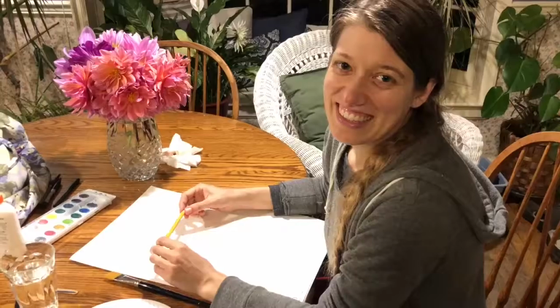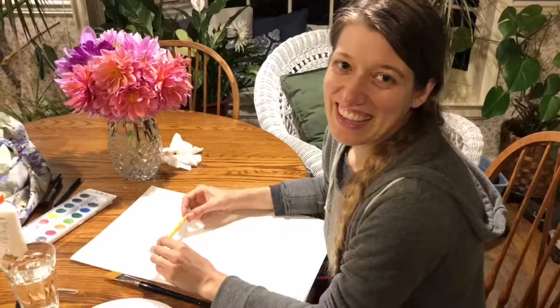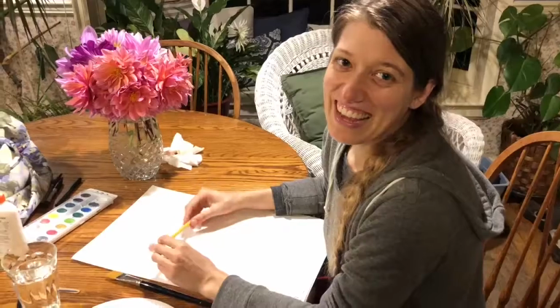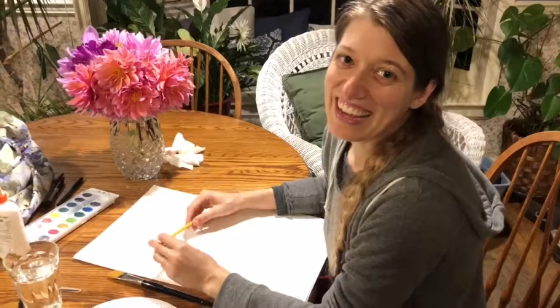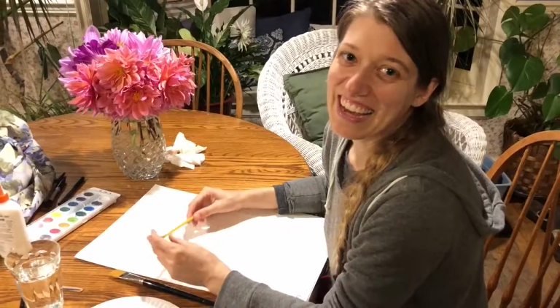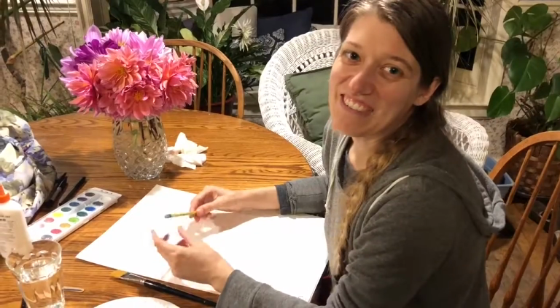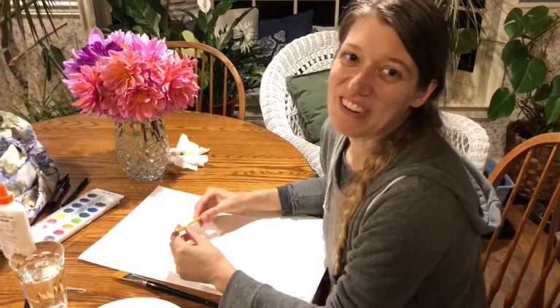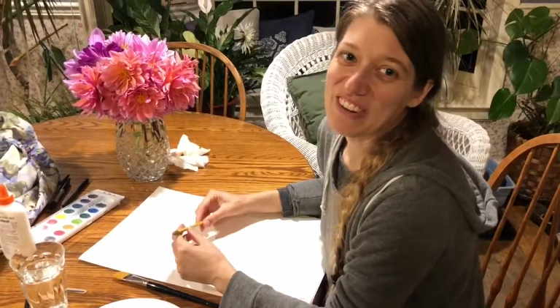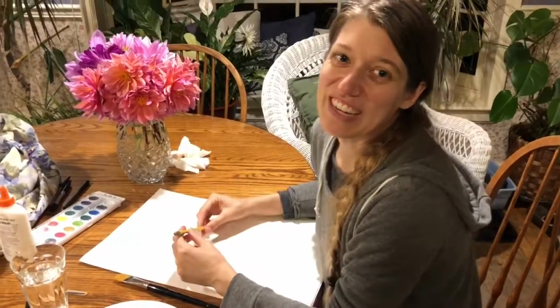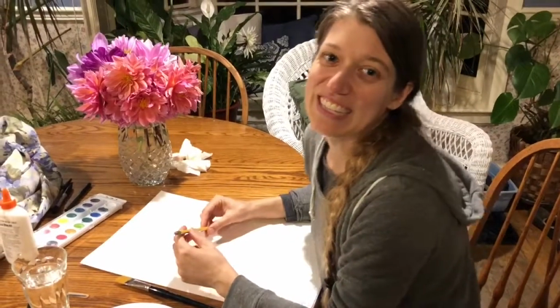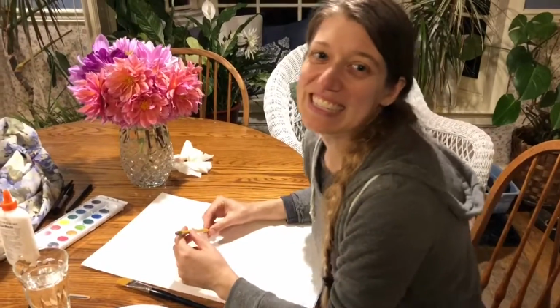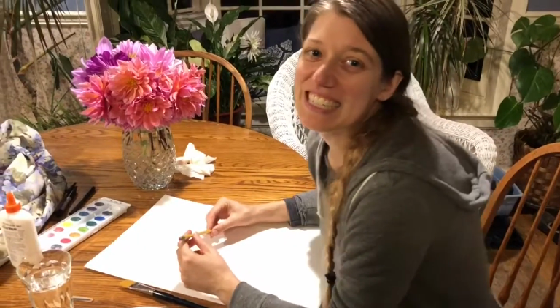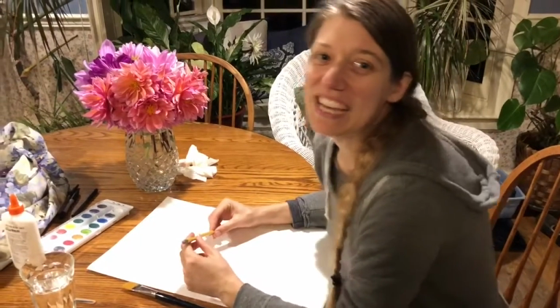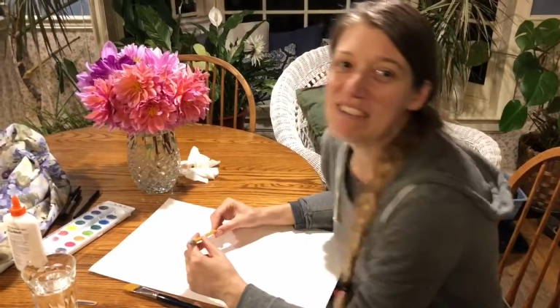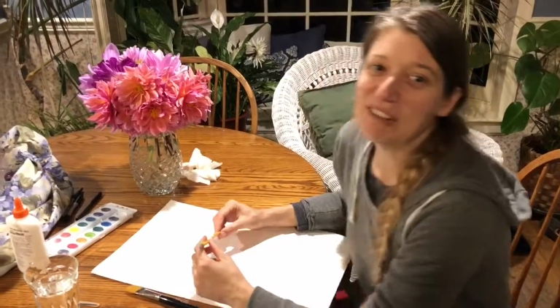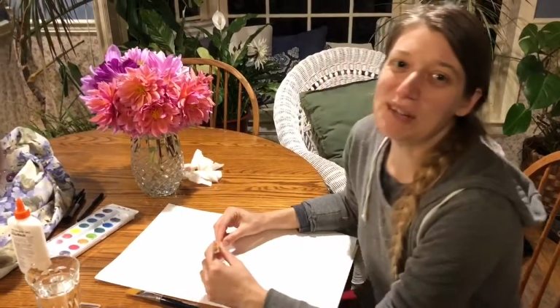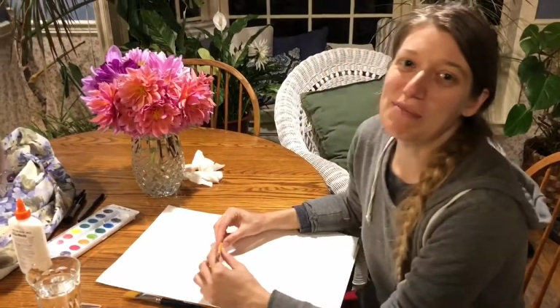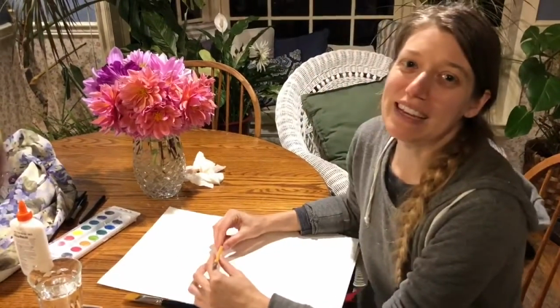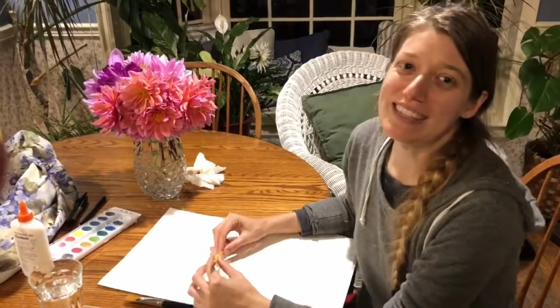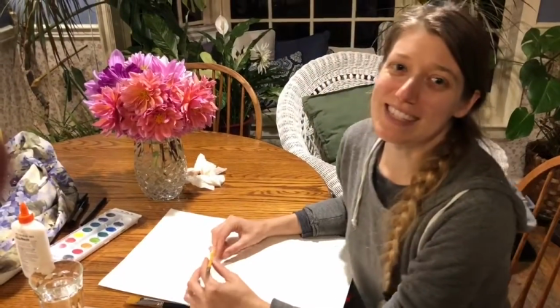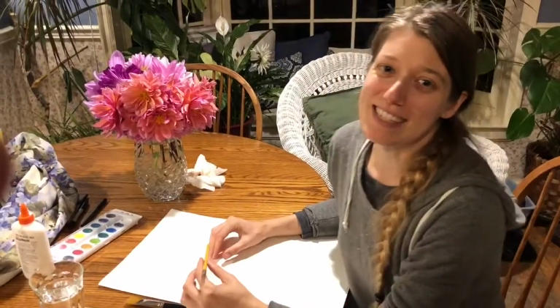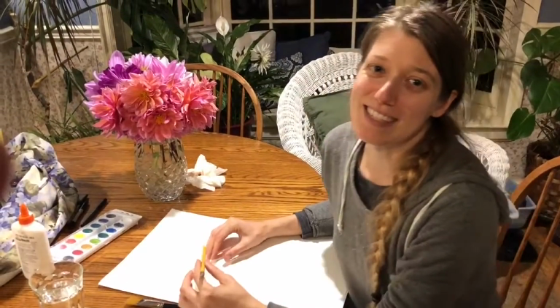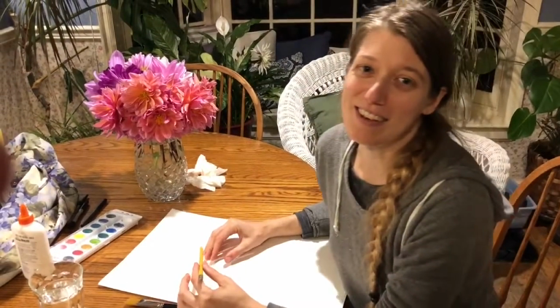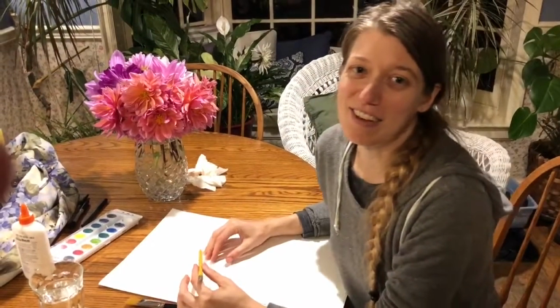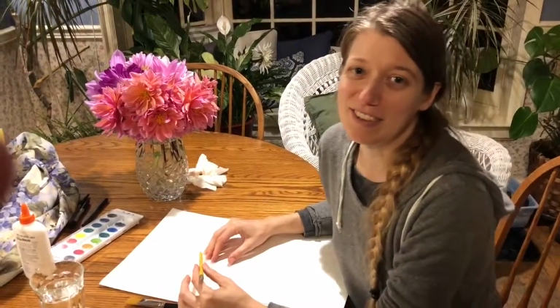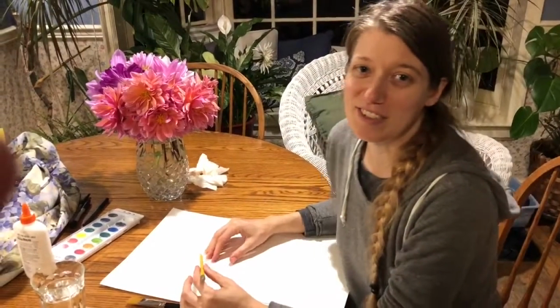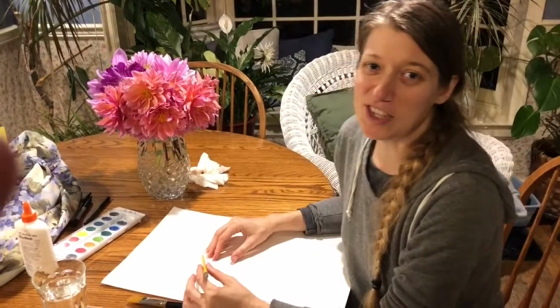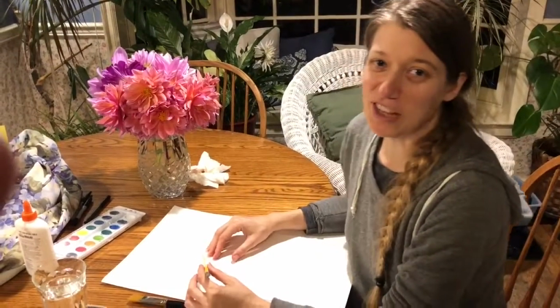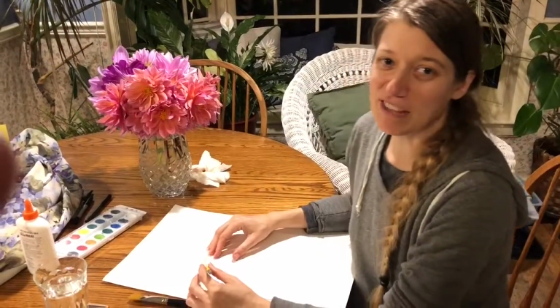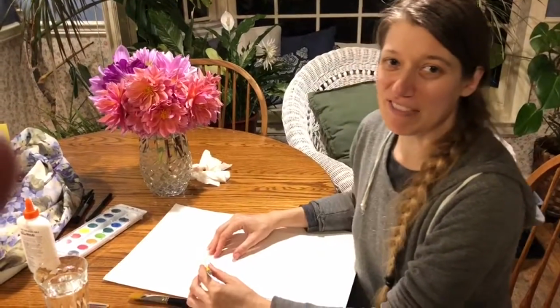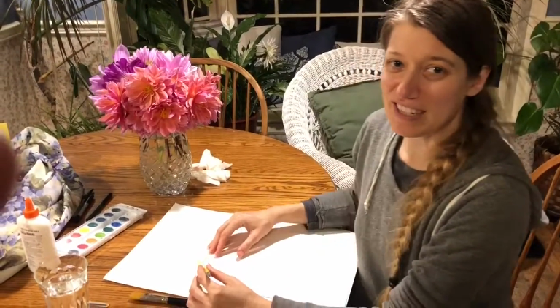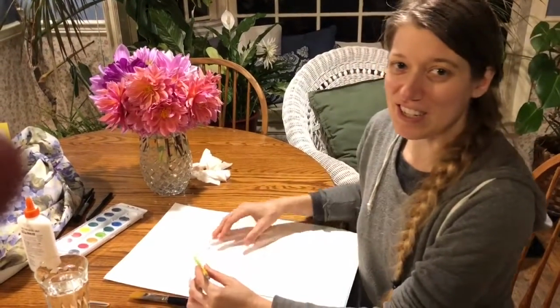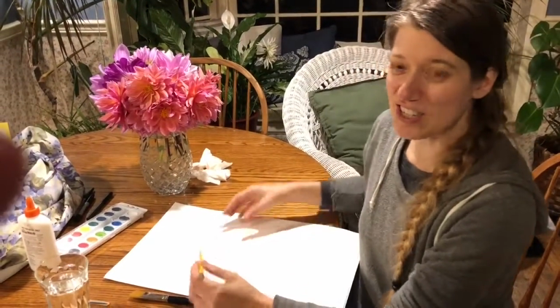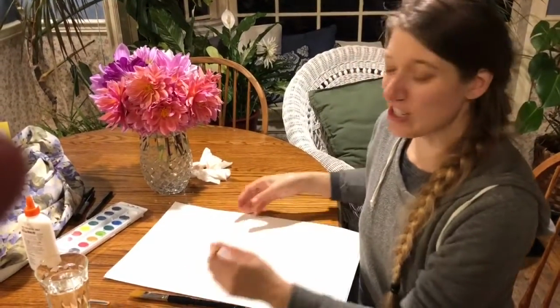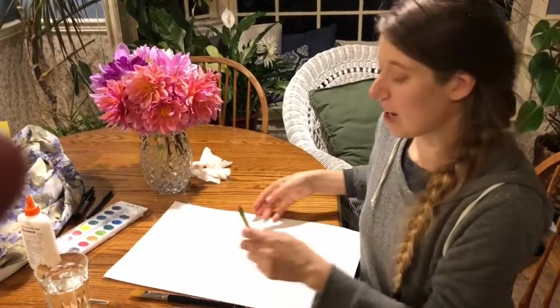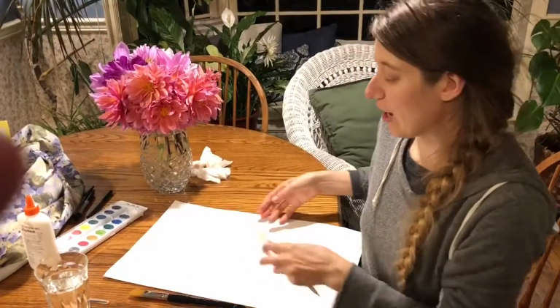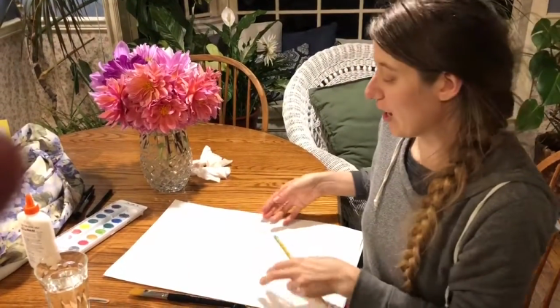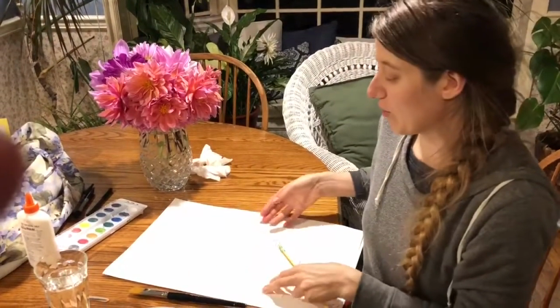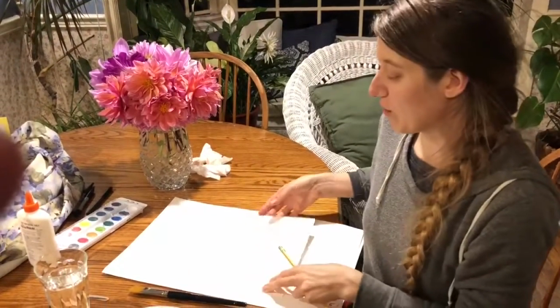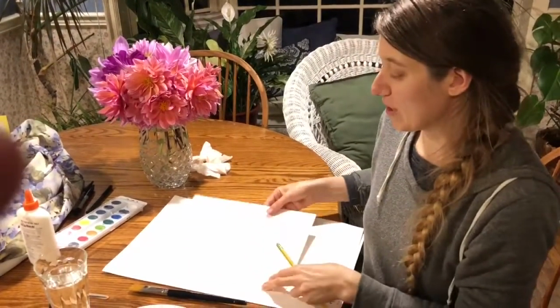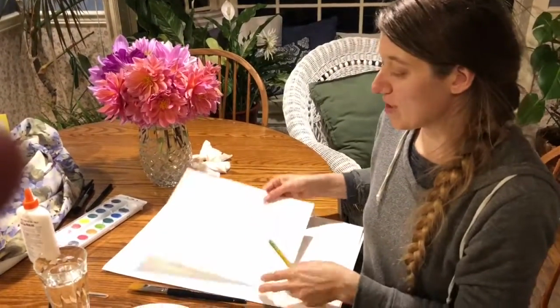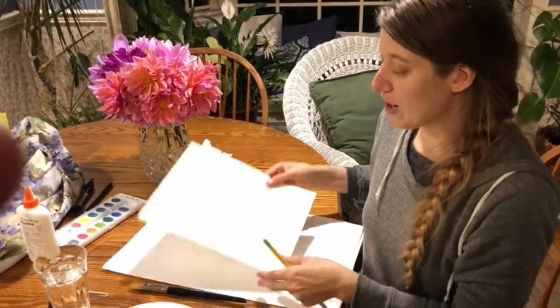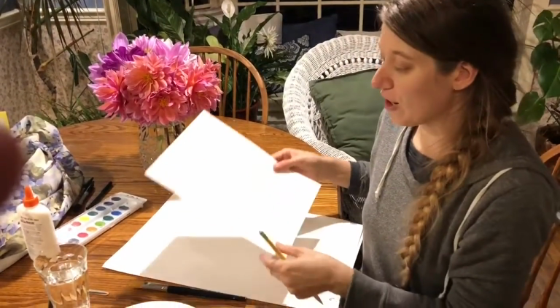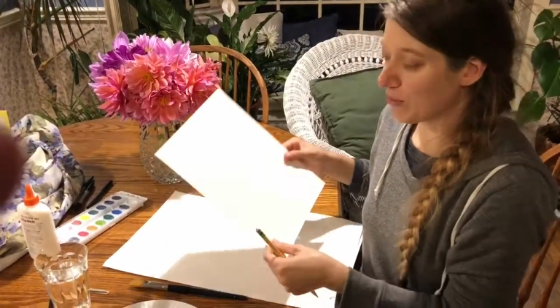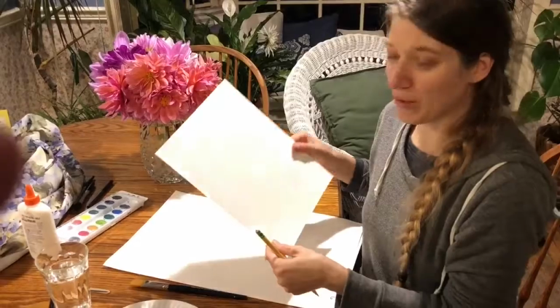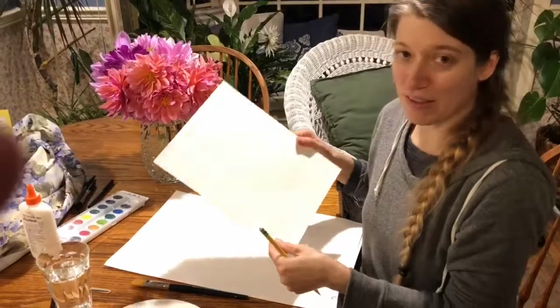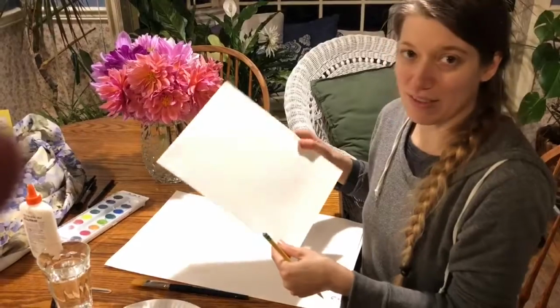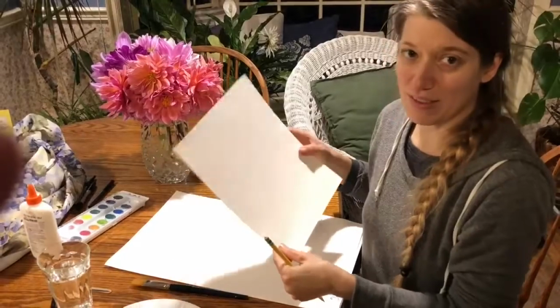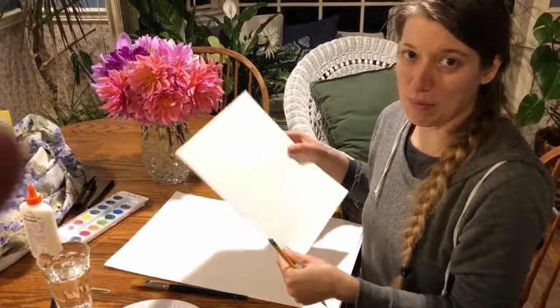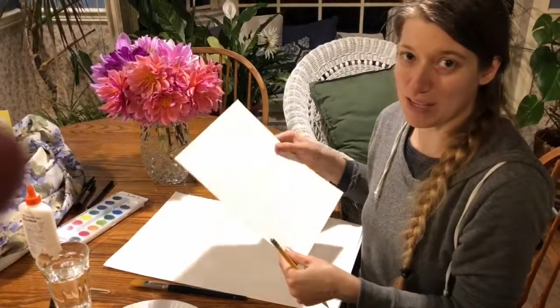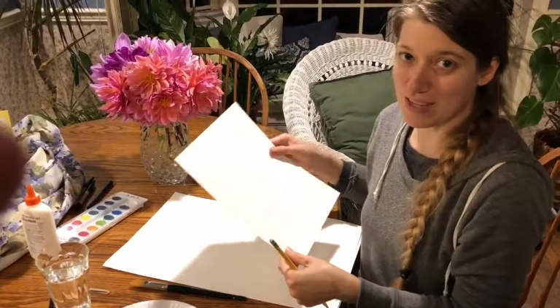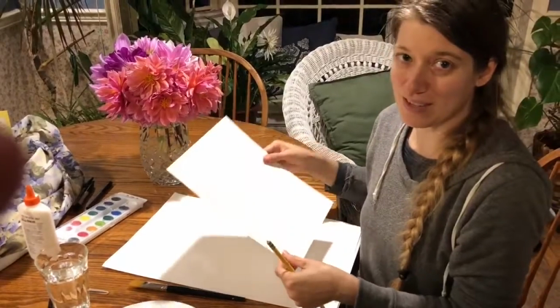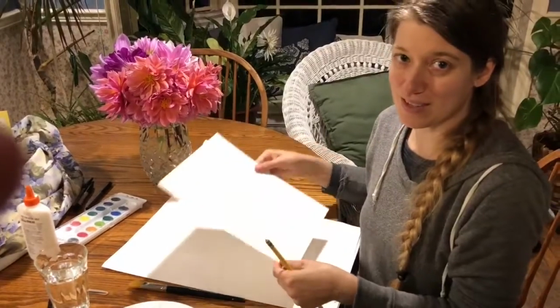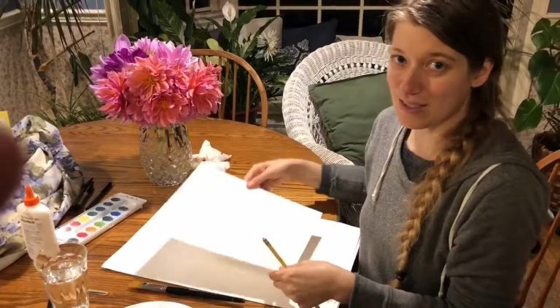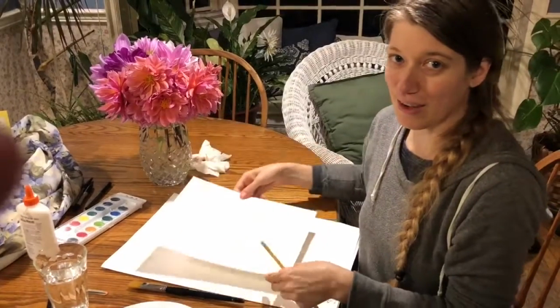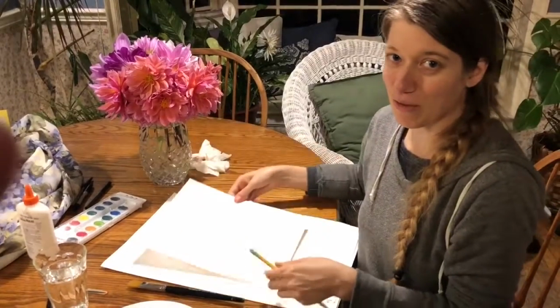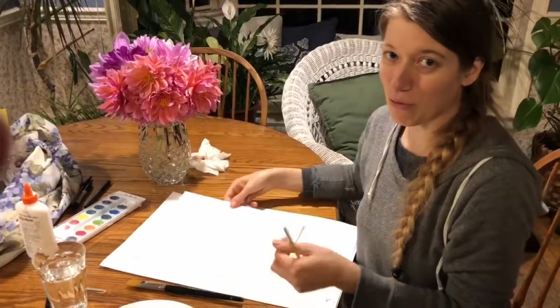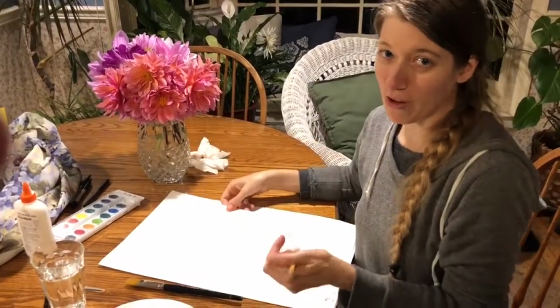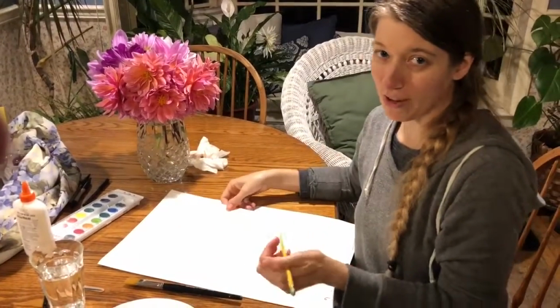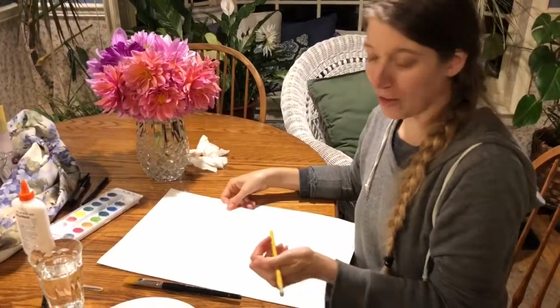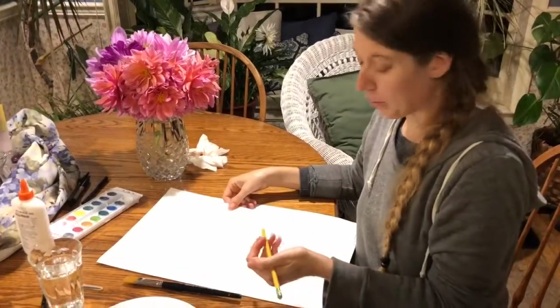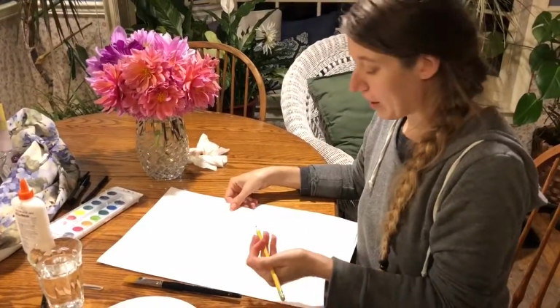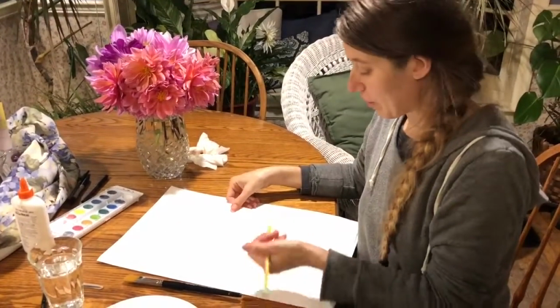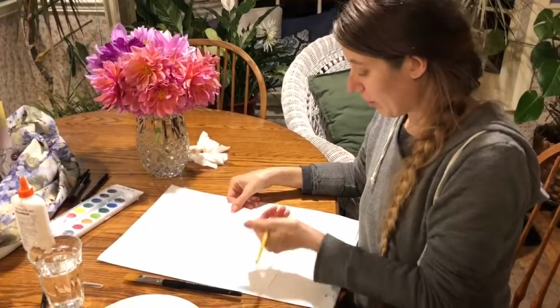Hey everyone, today we're gonna make sea salt jellyfish and we're gonna start with a piece of watercolor paper.